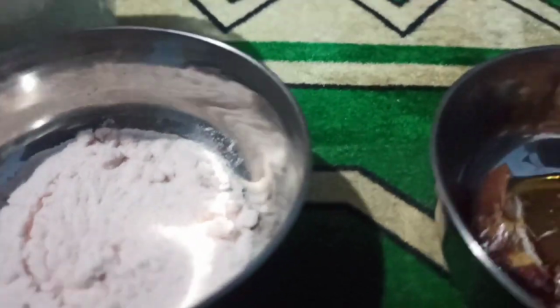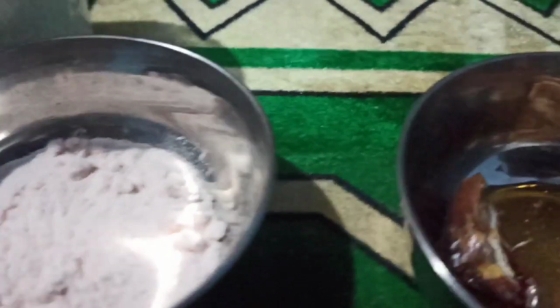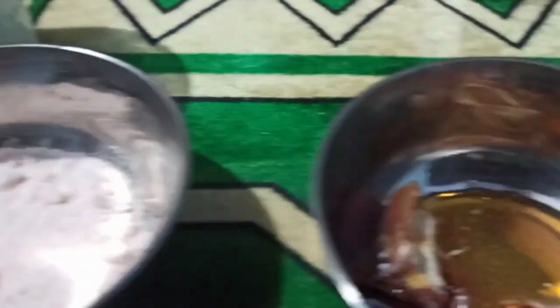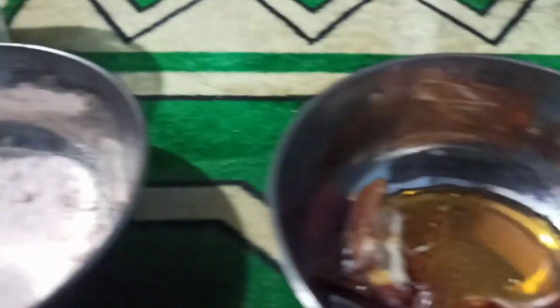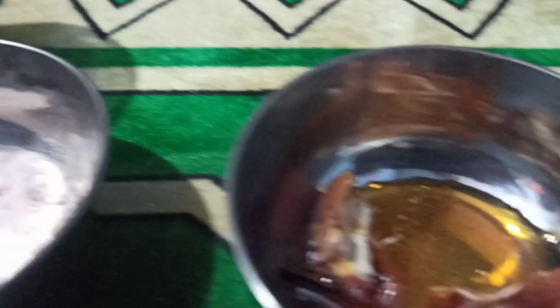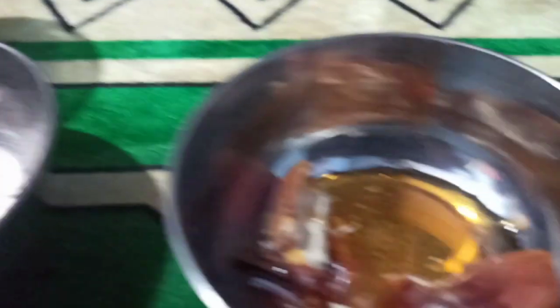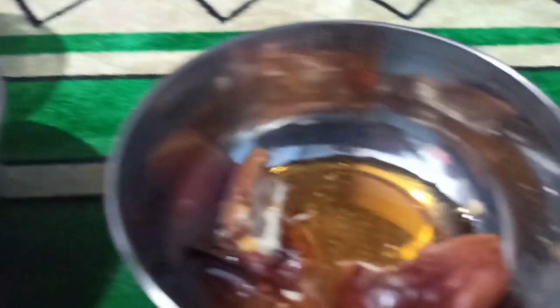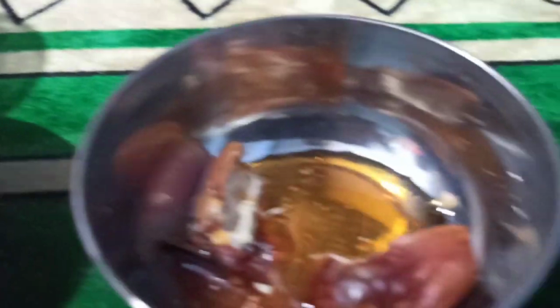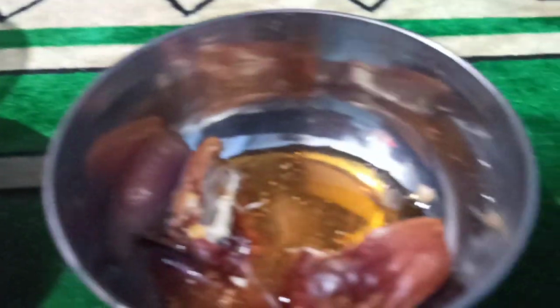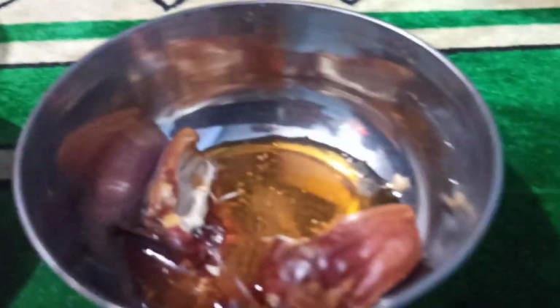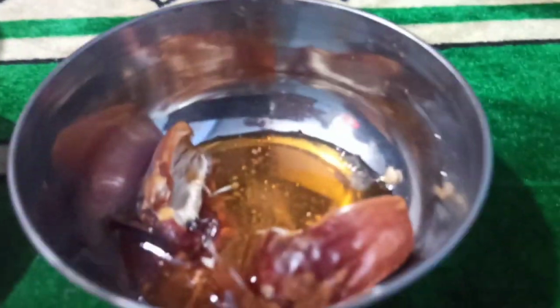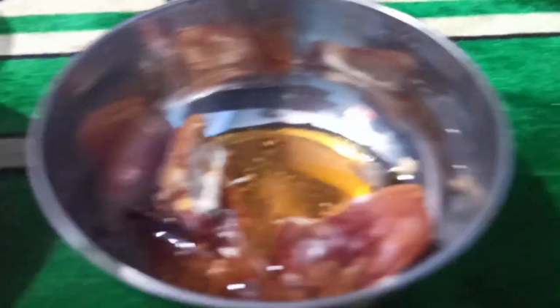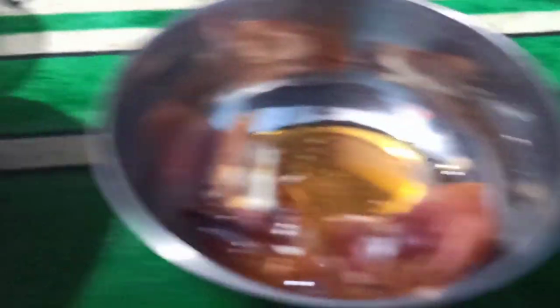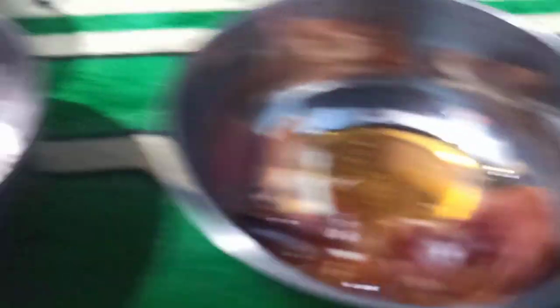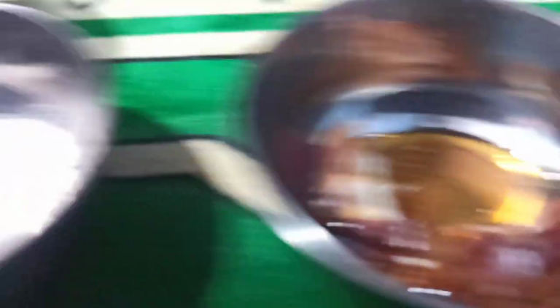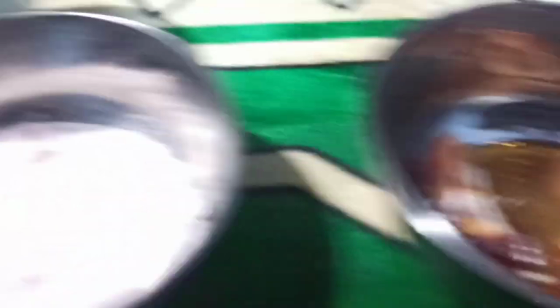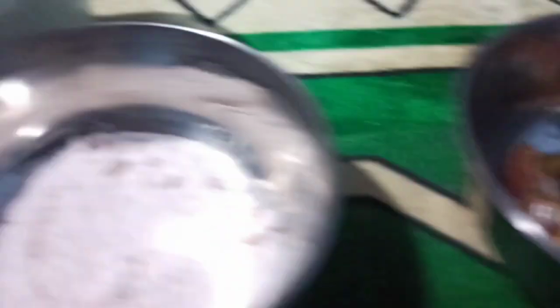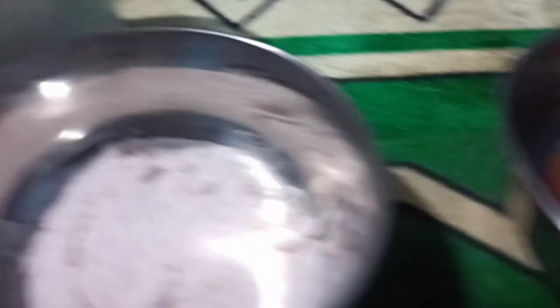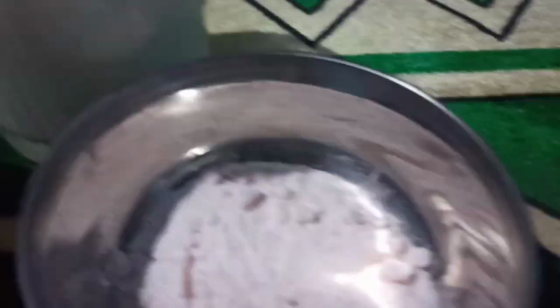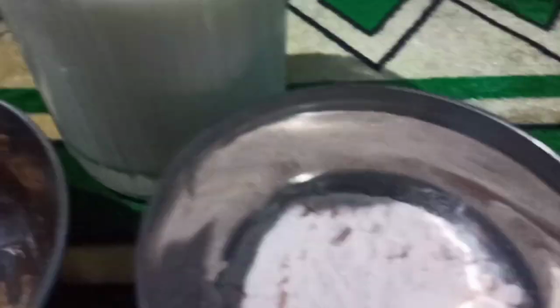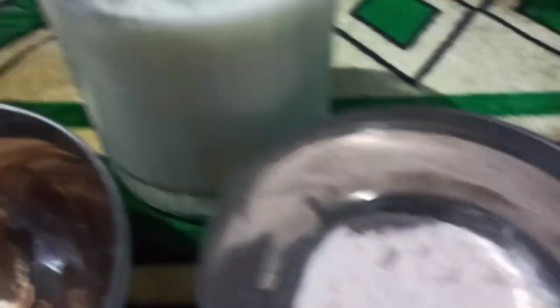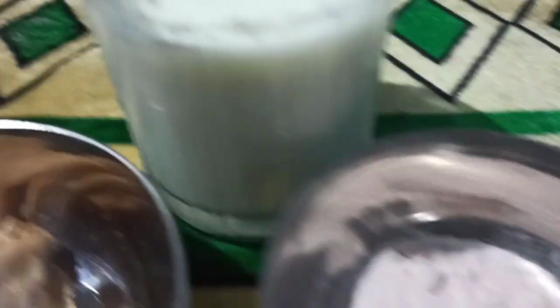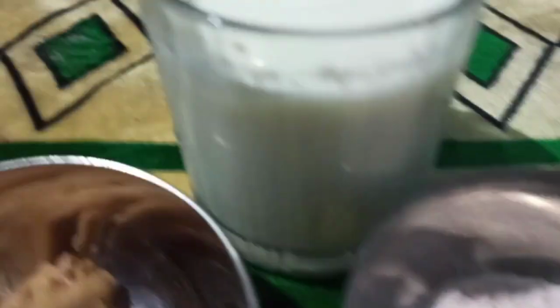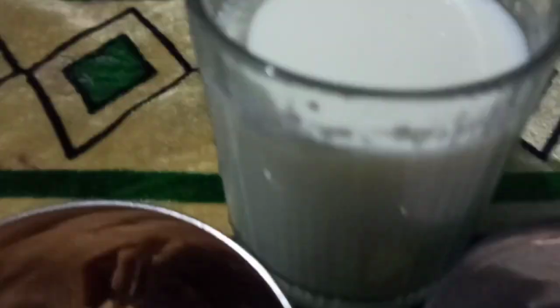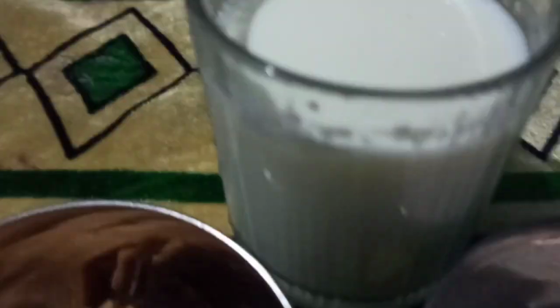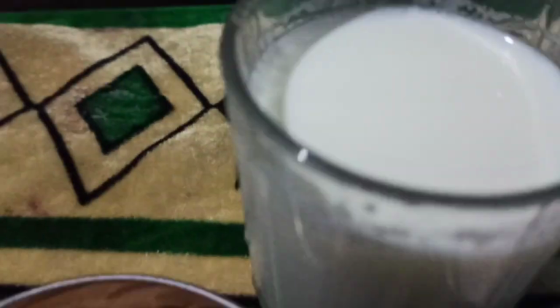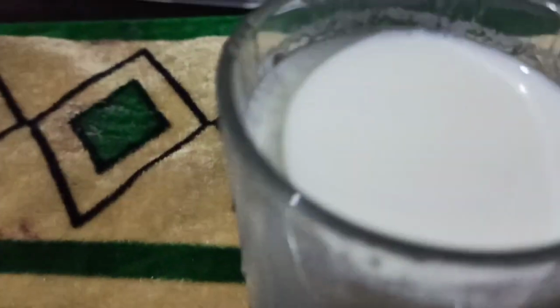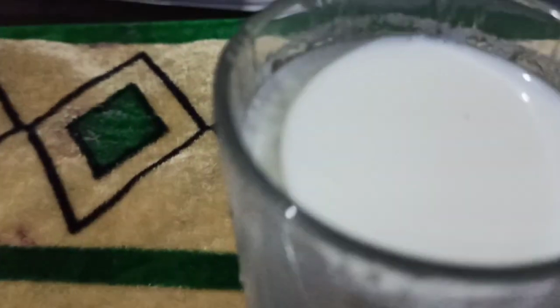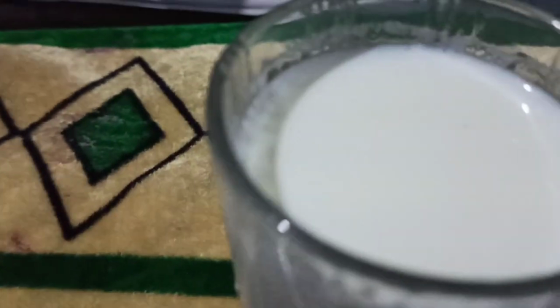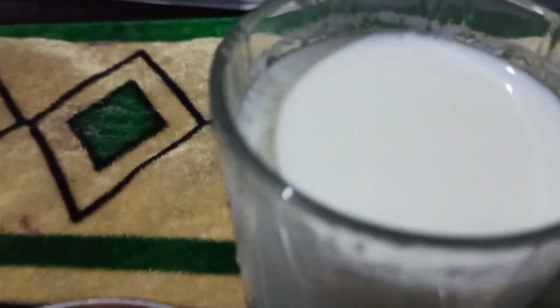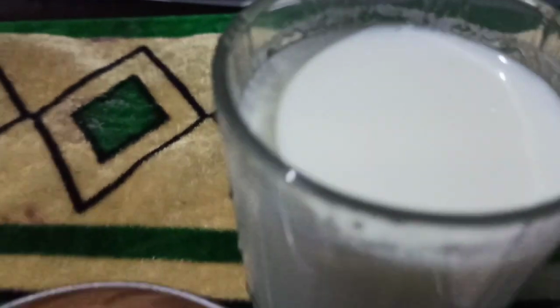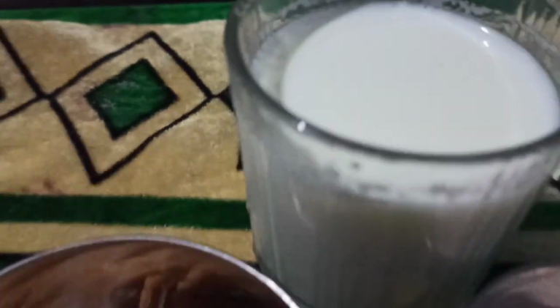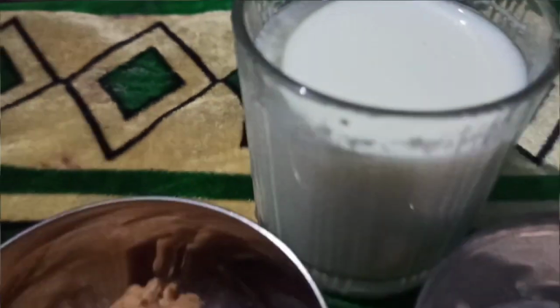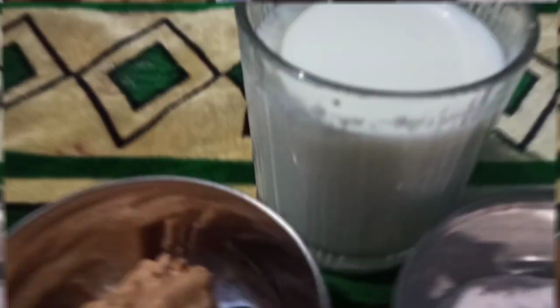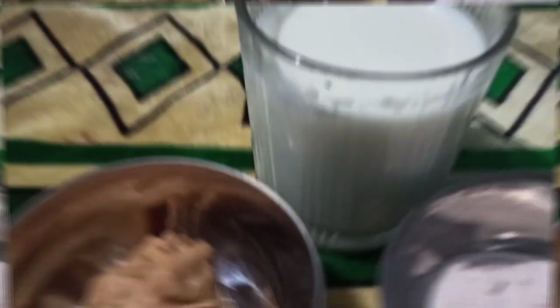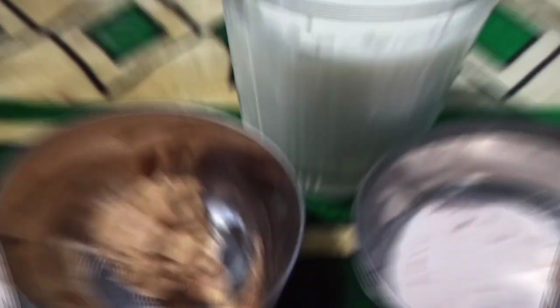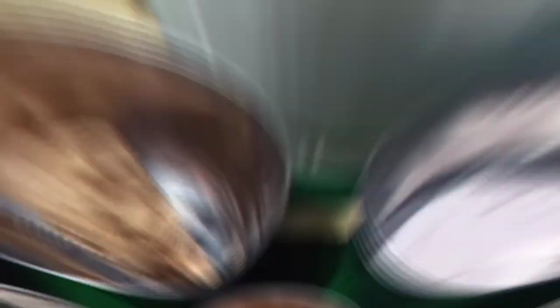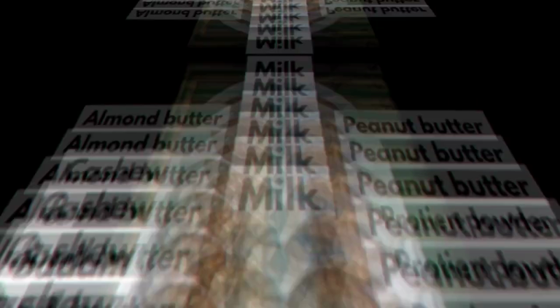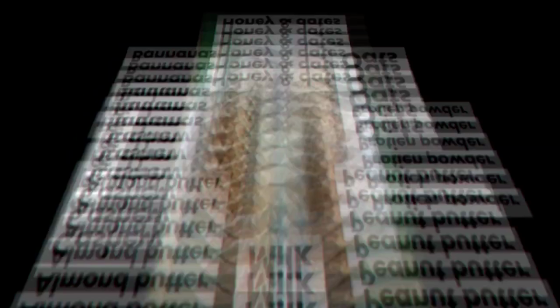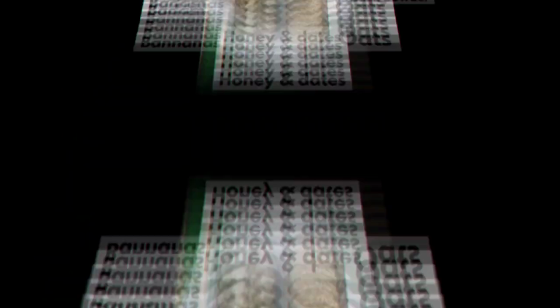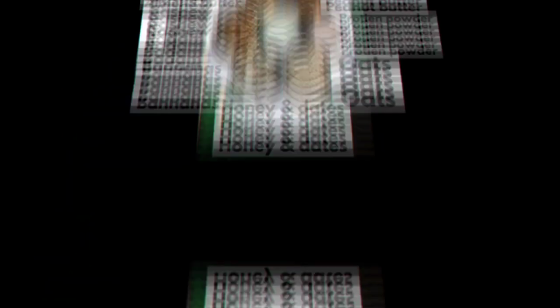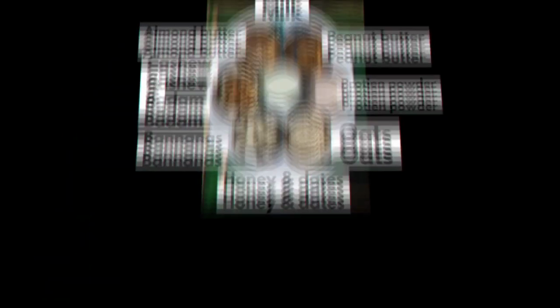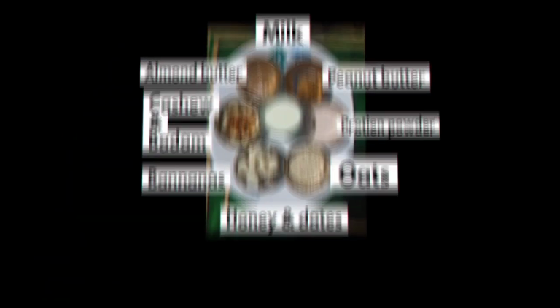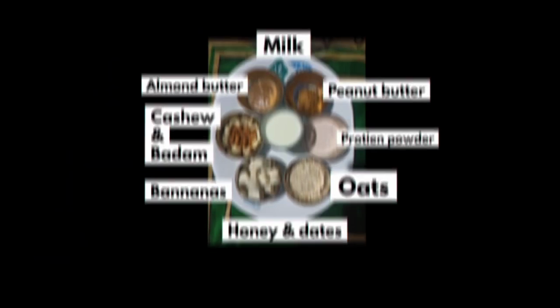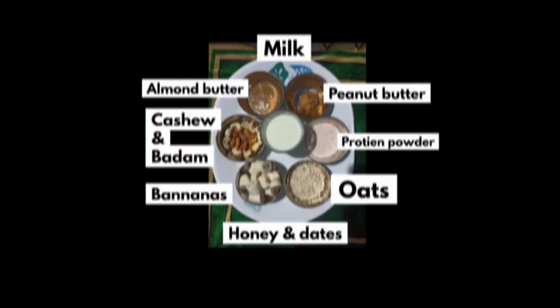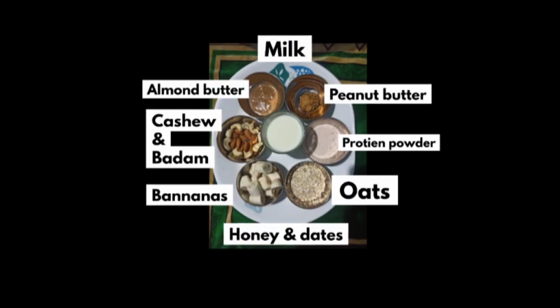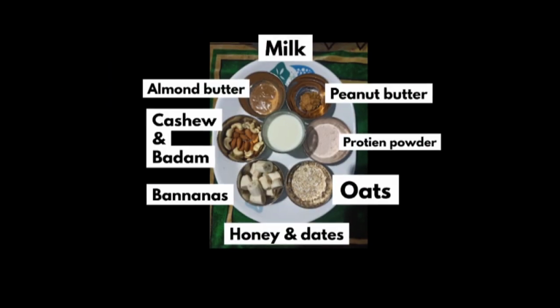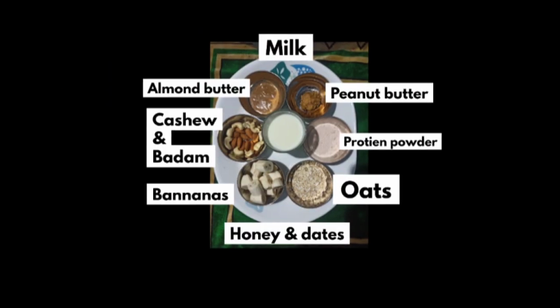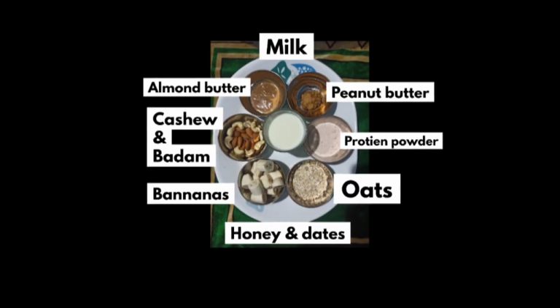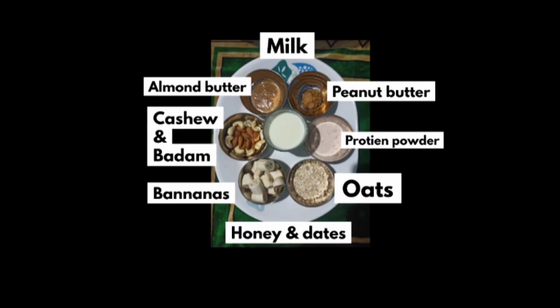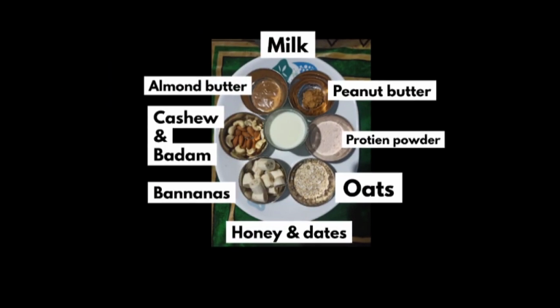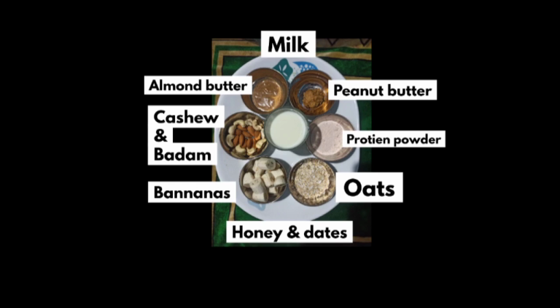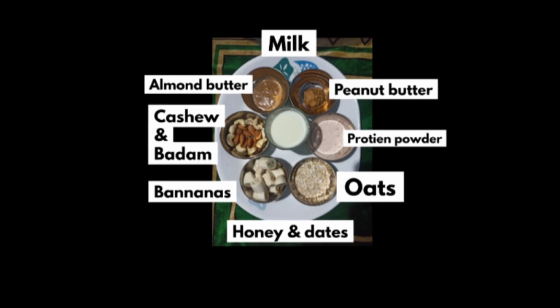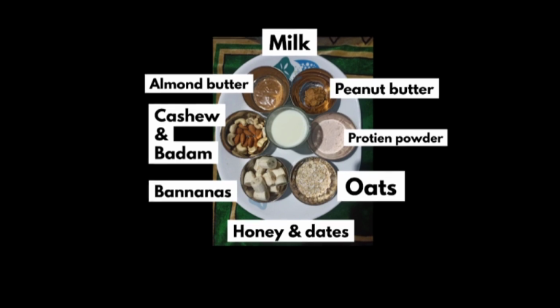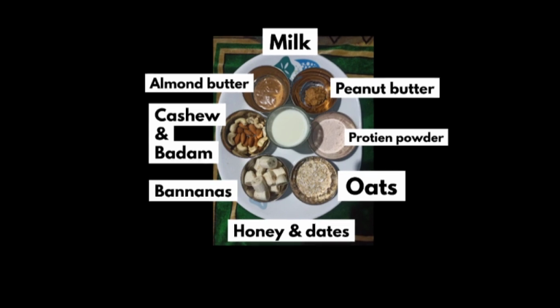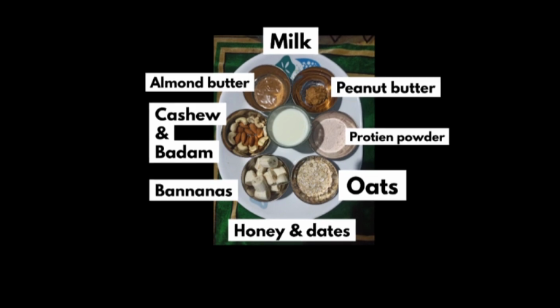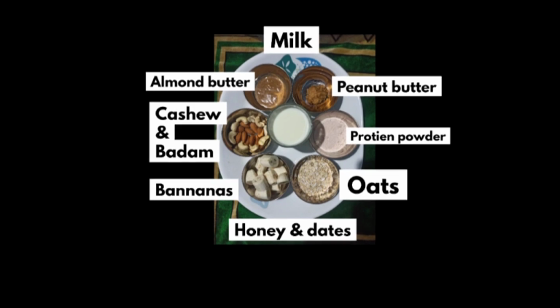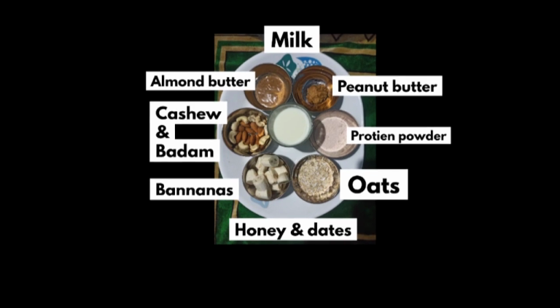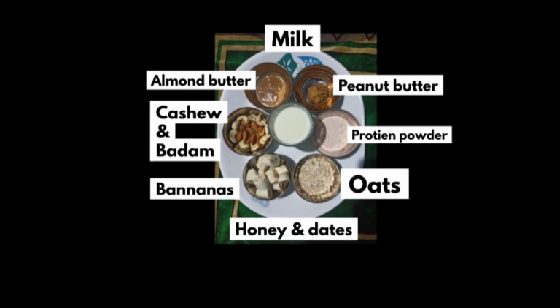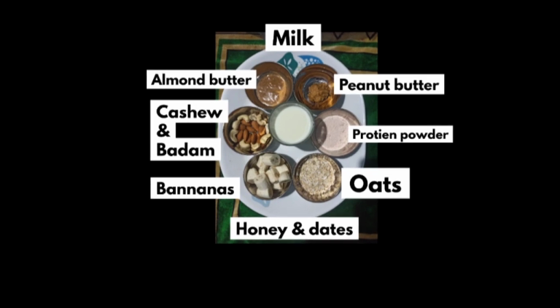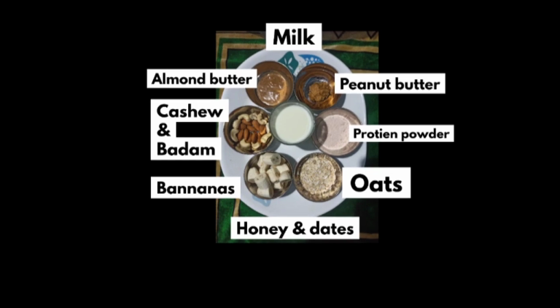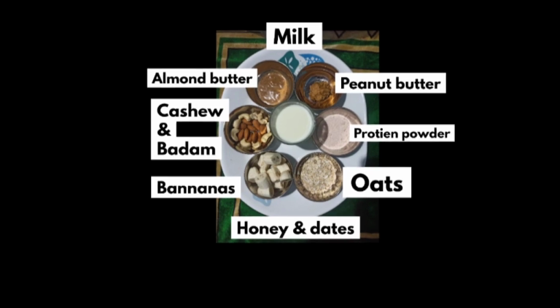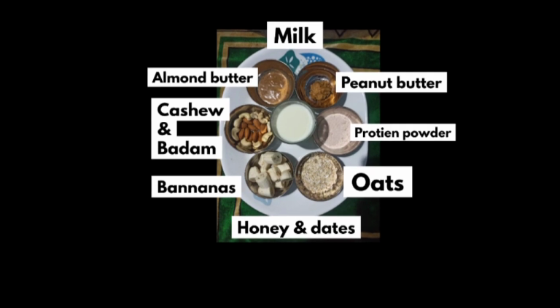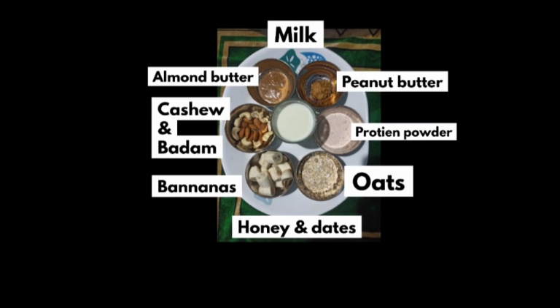So let's get started dear all. You can note down the ingredients in brief and screenshot it.